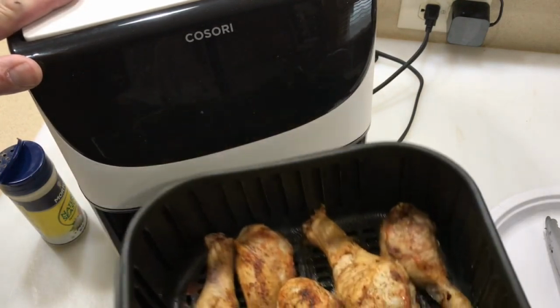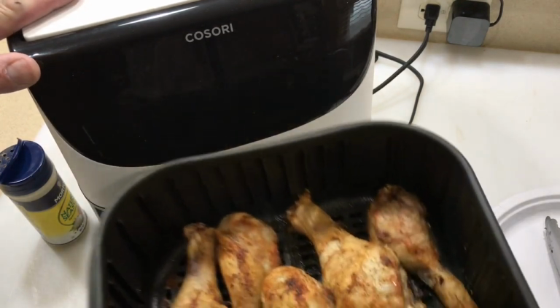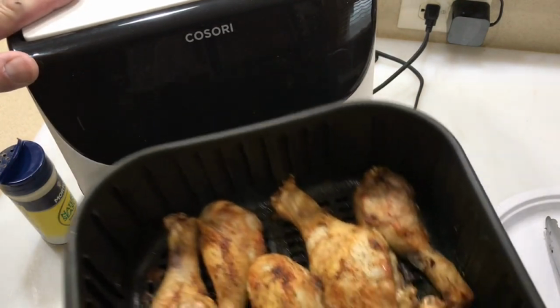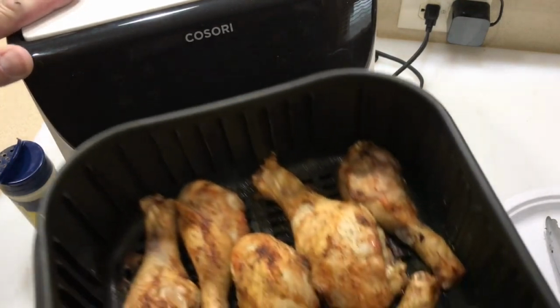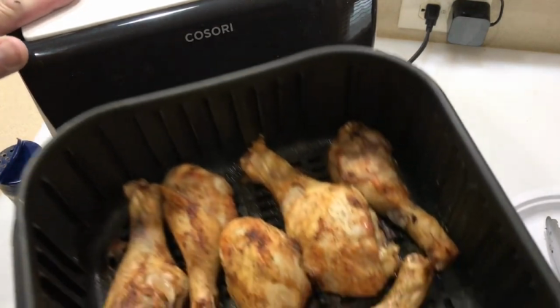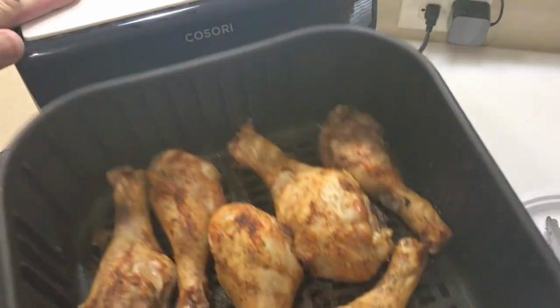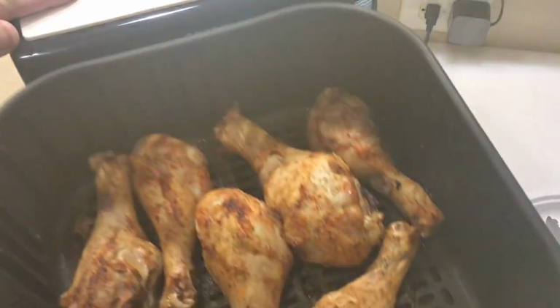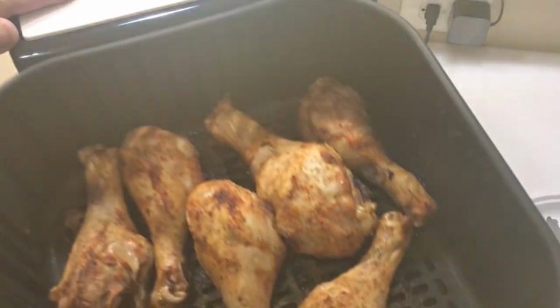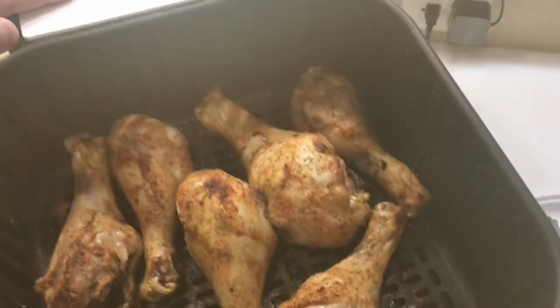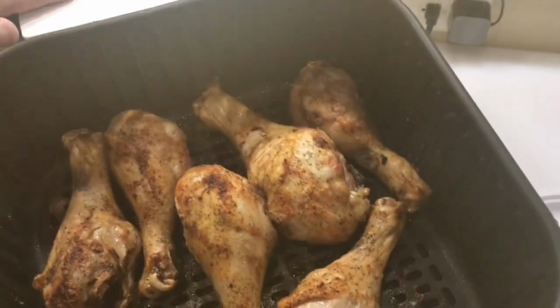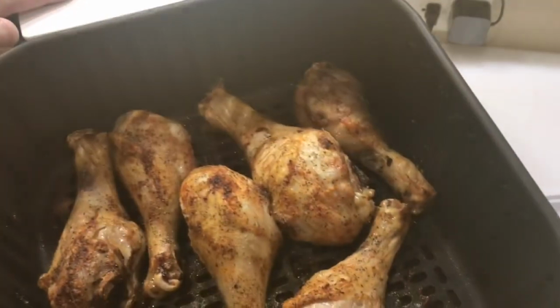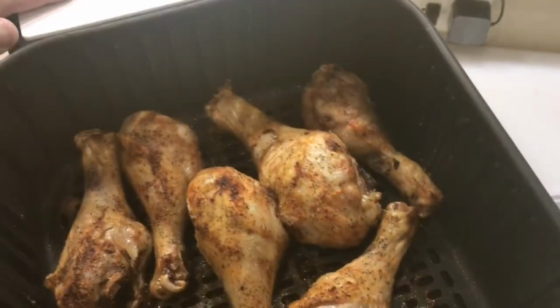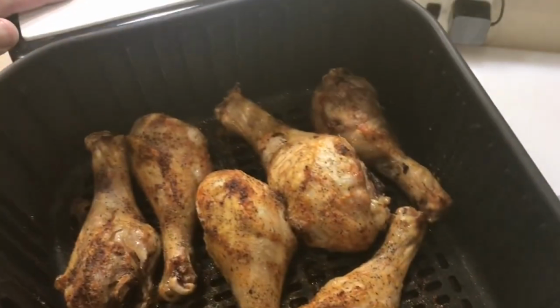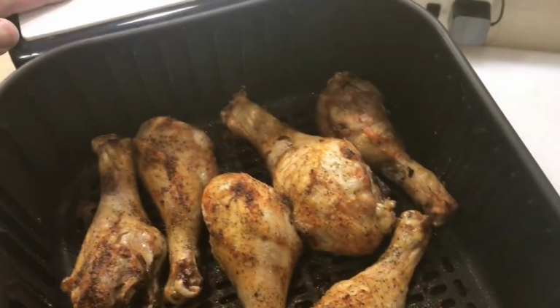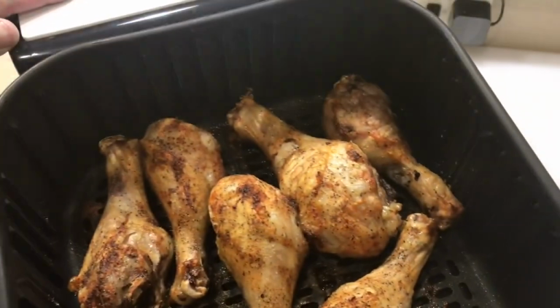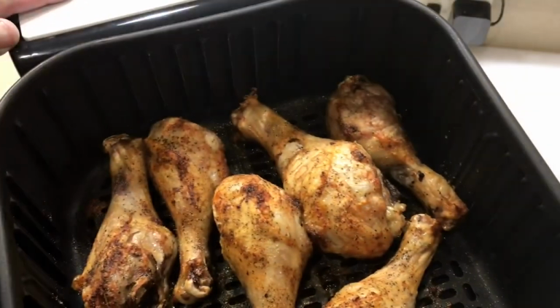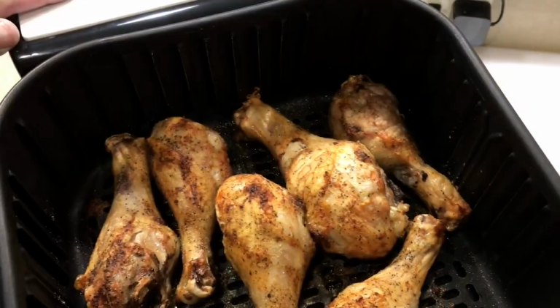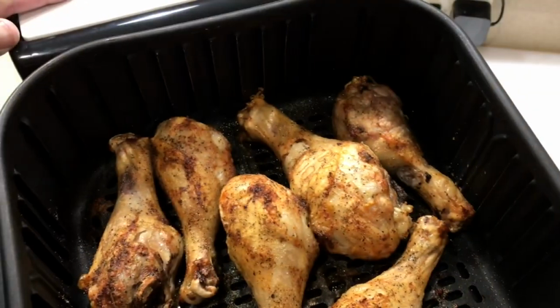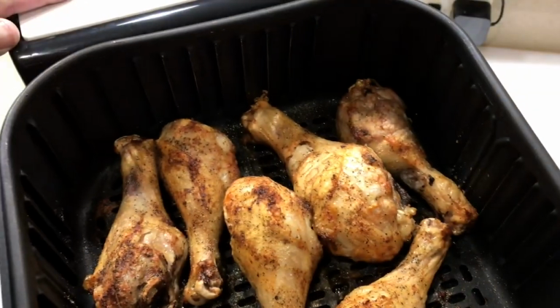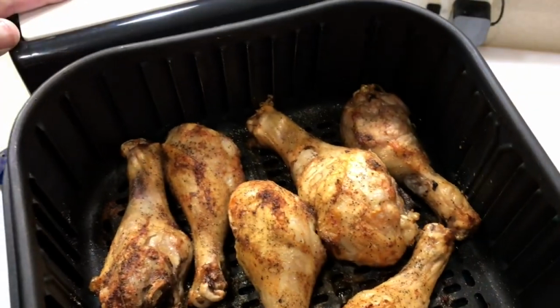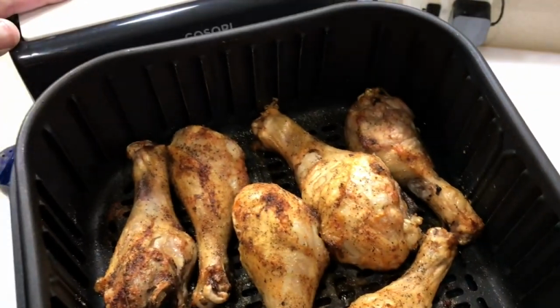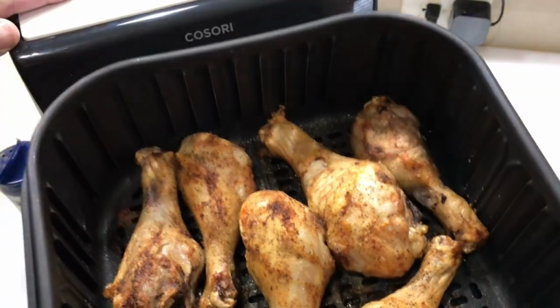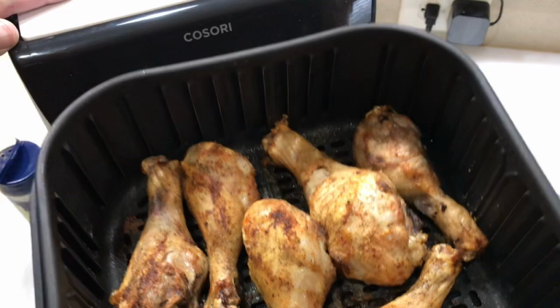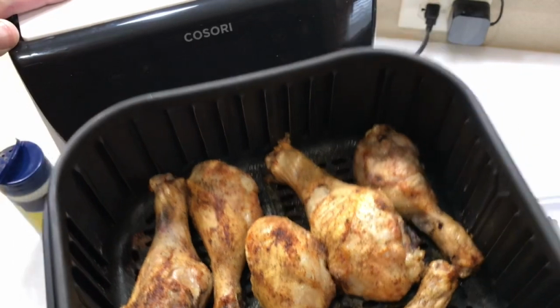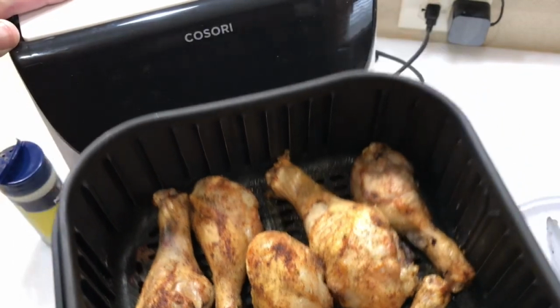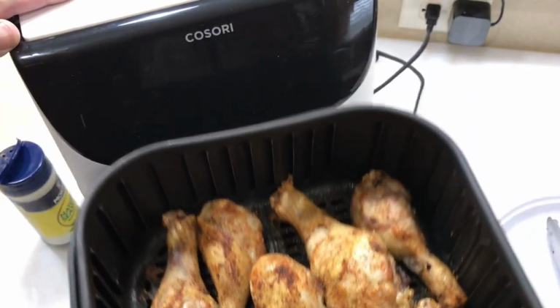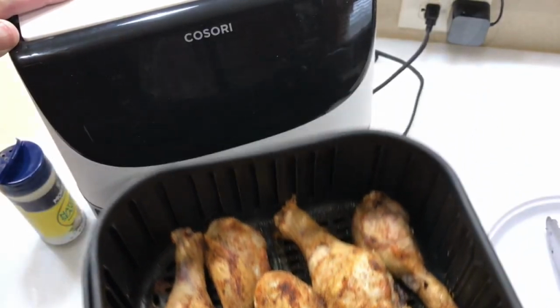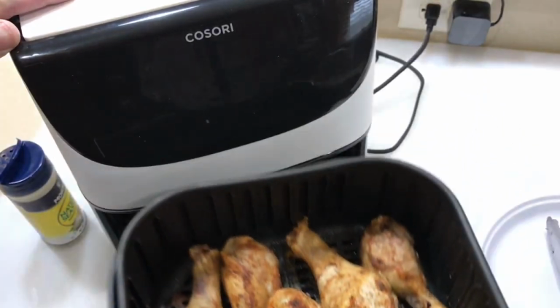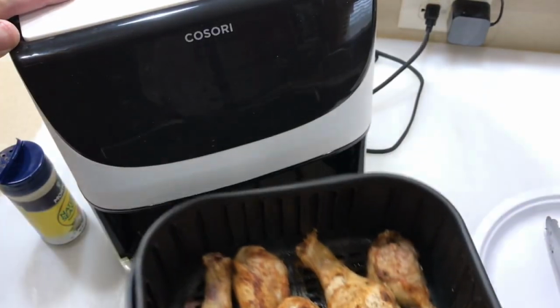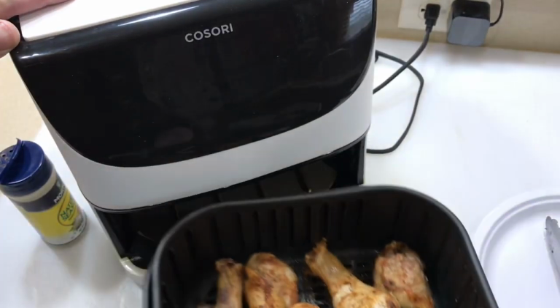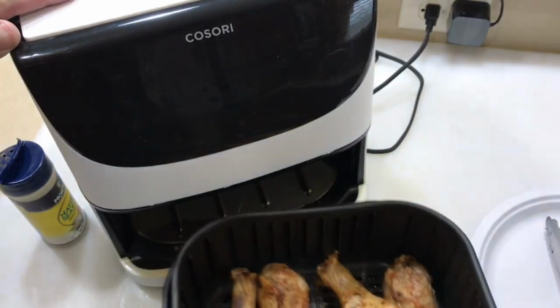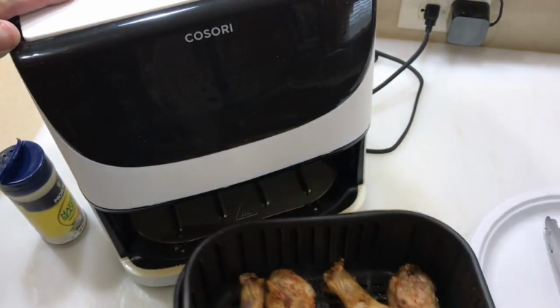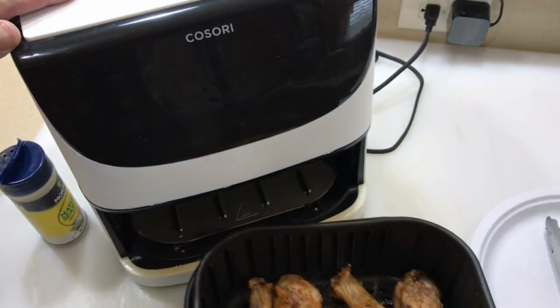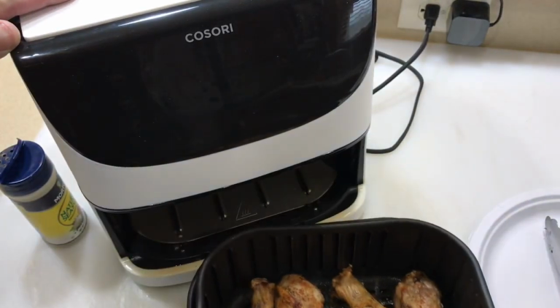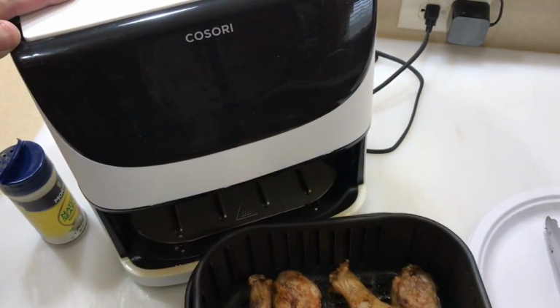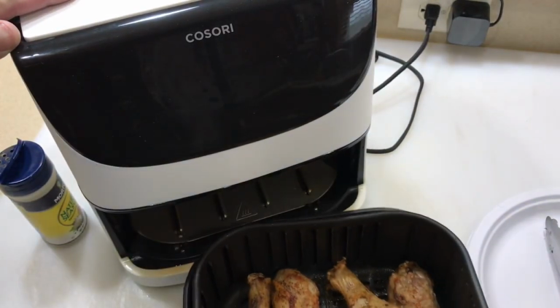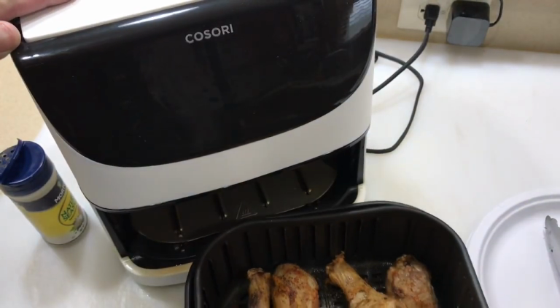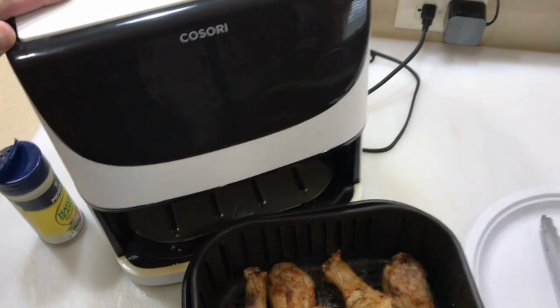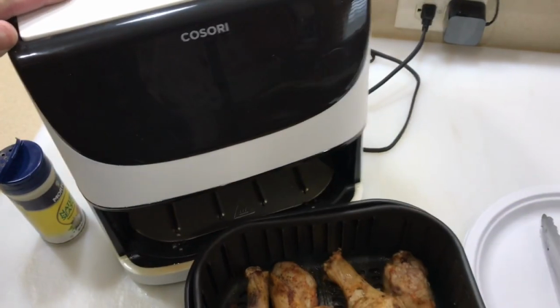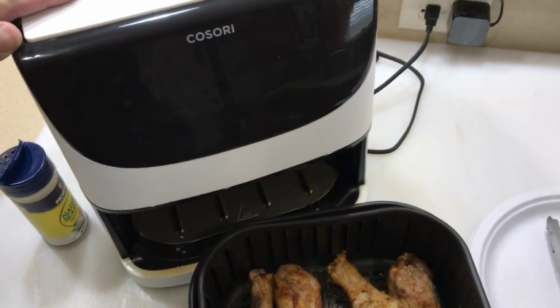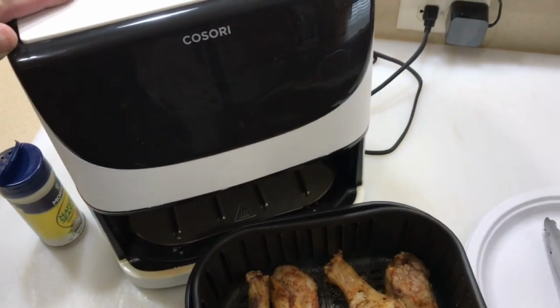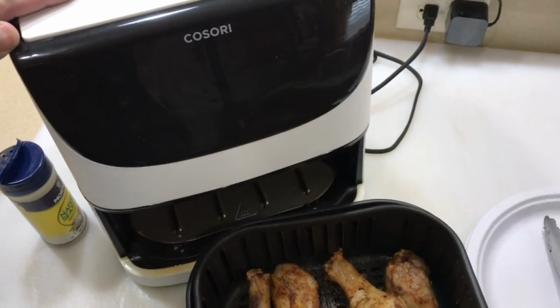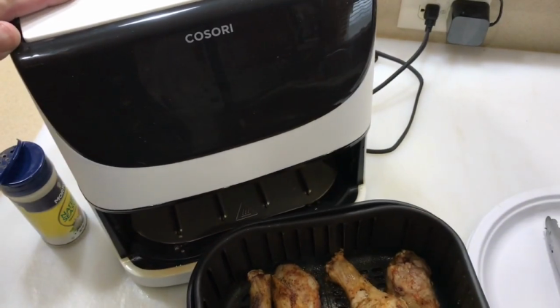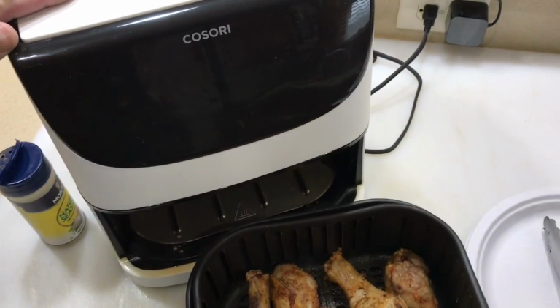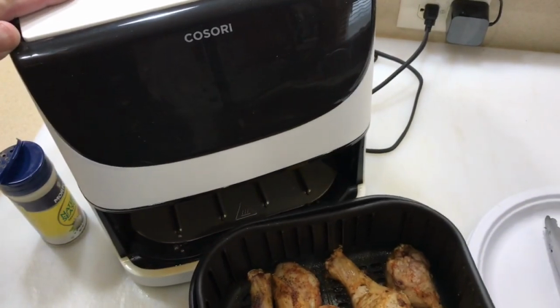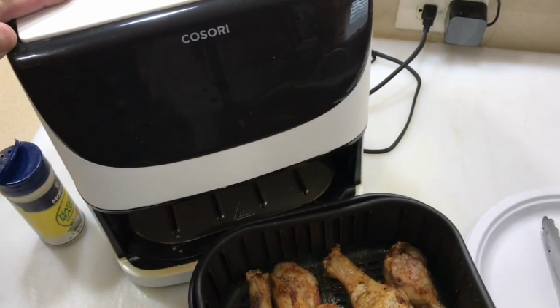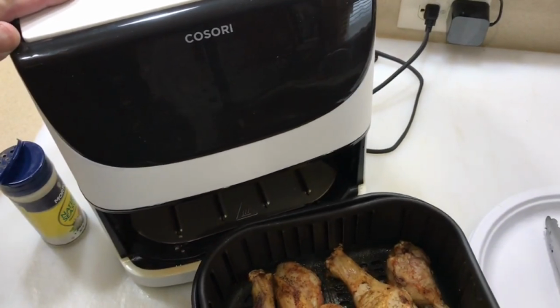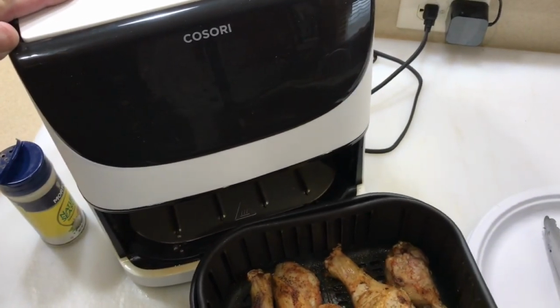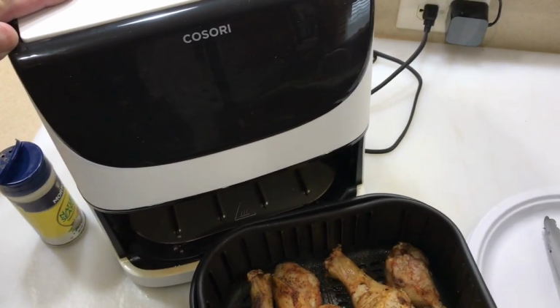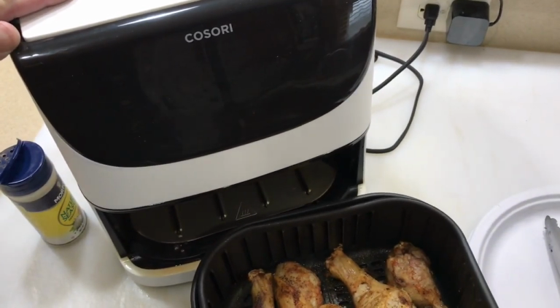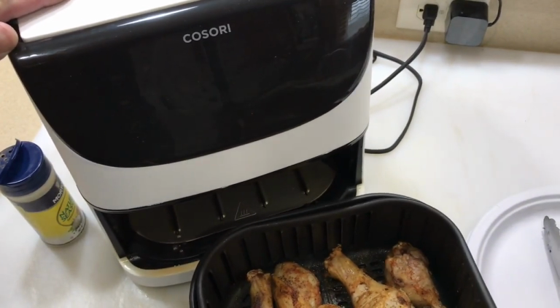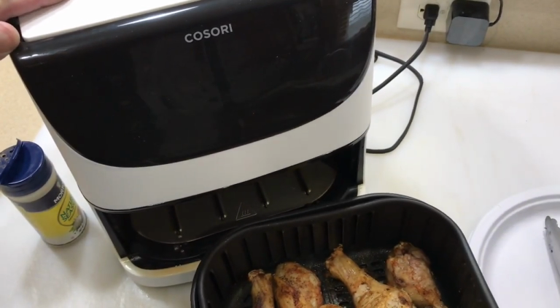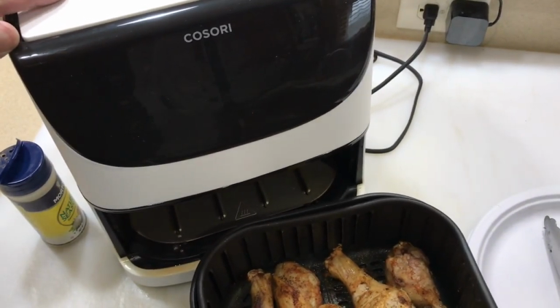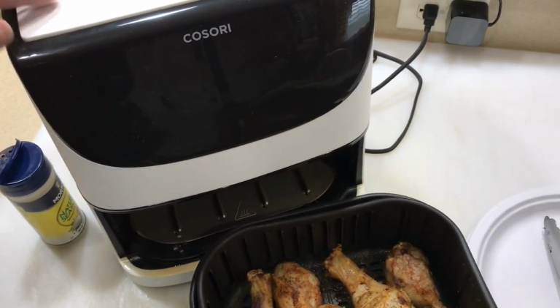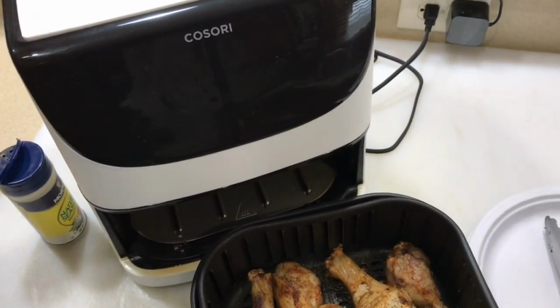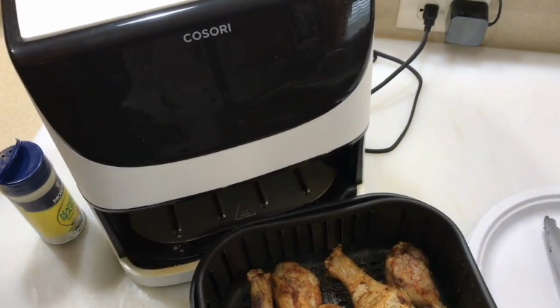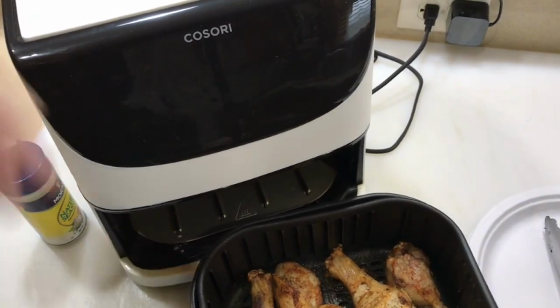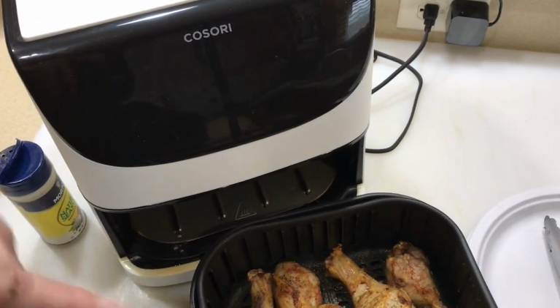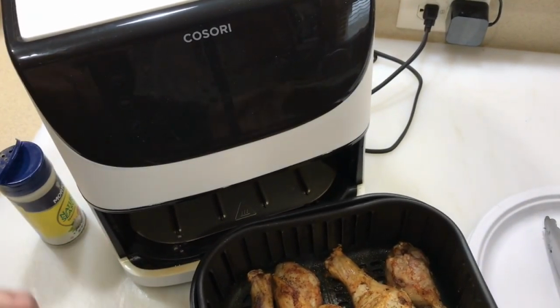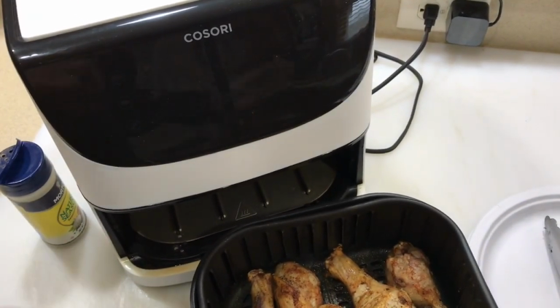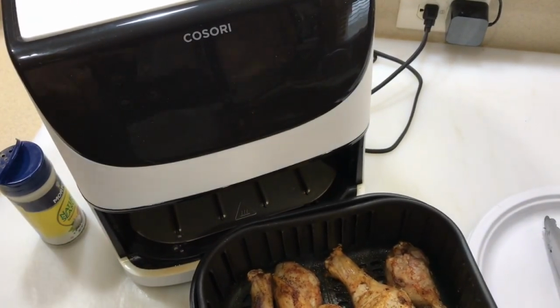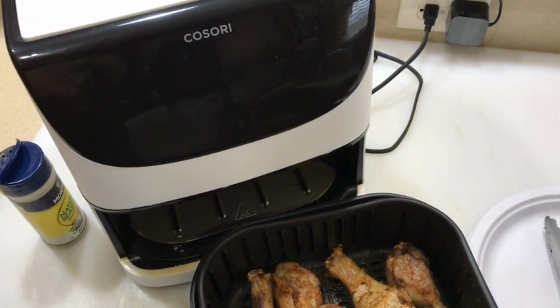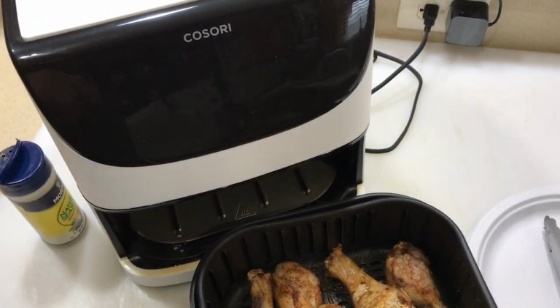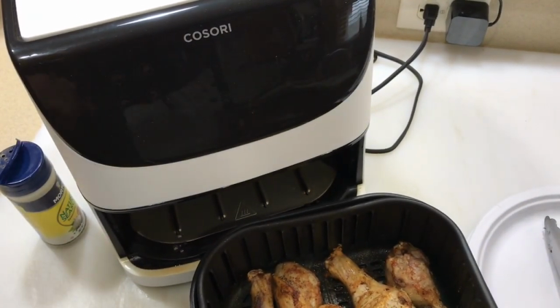Look at that golden brown! We're going to give them another little flip and keep on going. I'll give you a look-see when they're done.